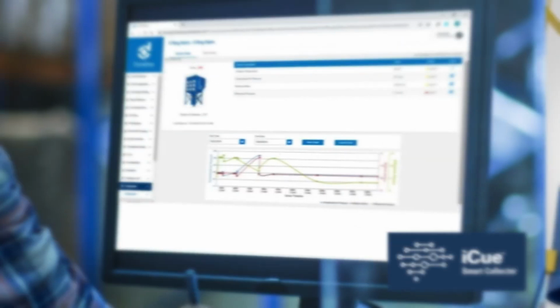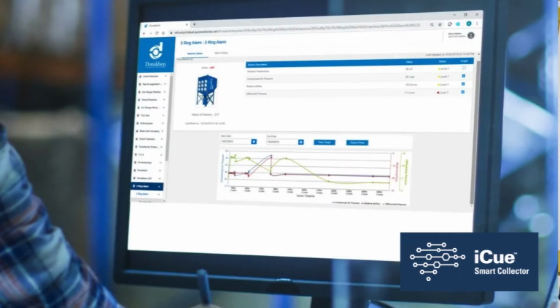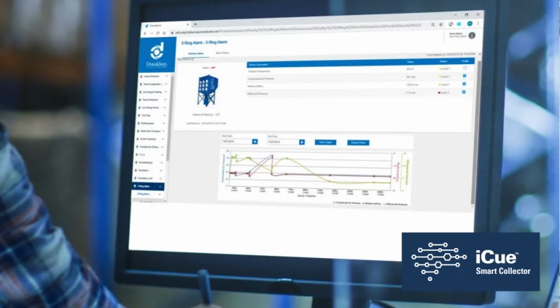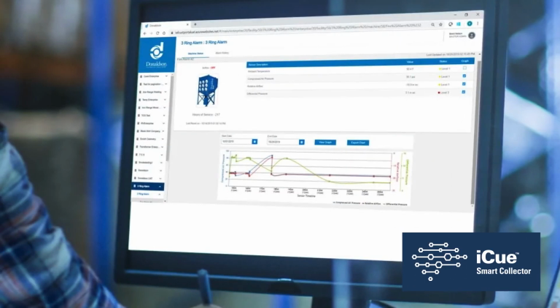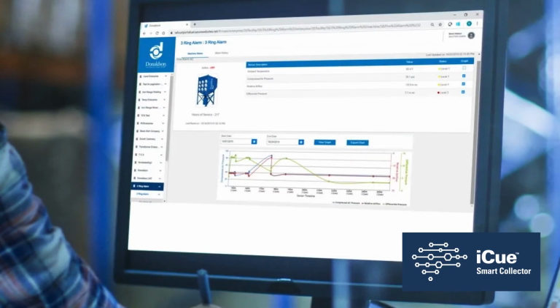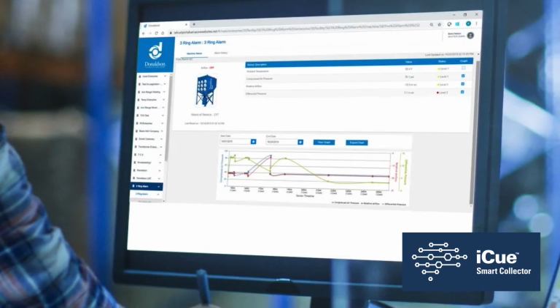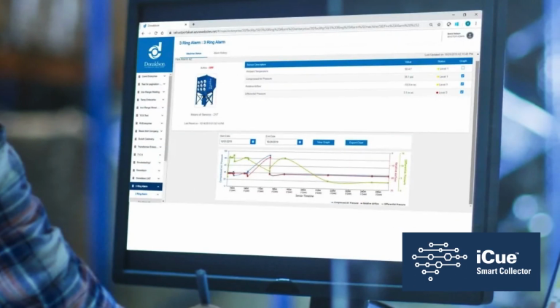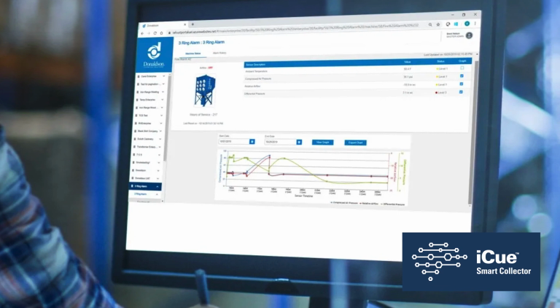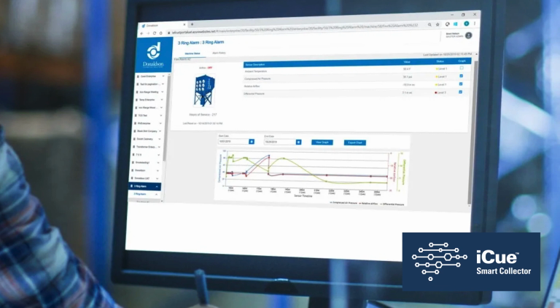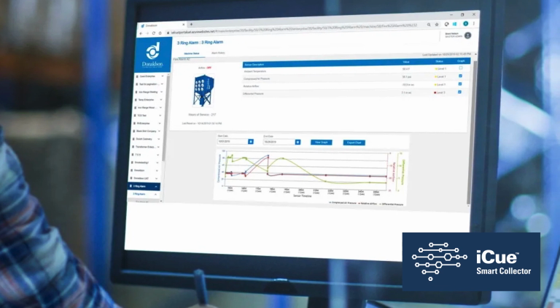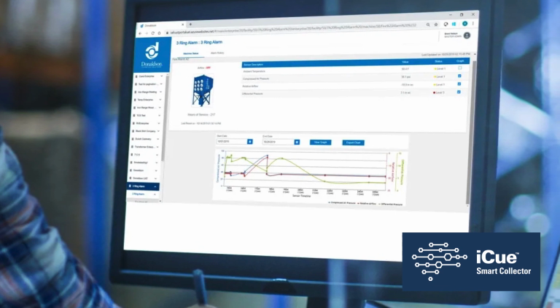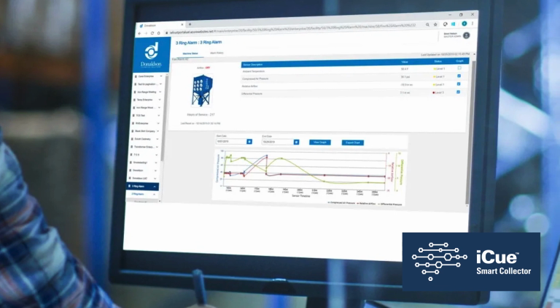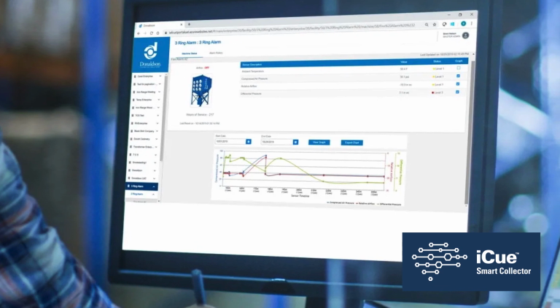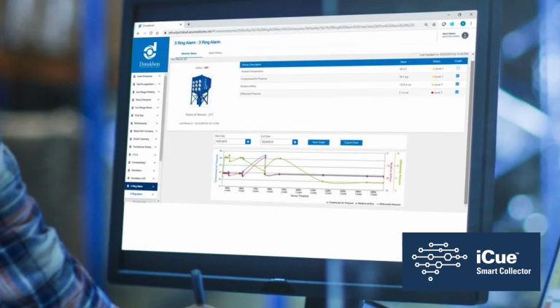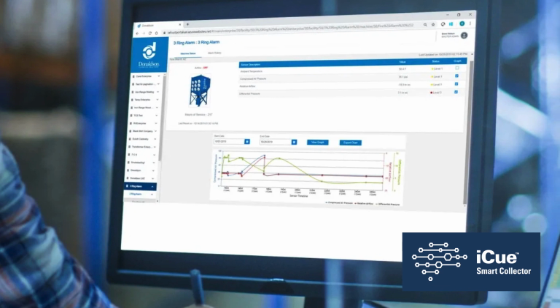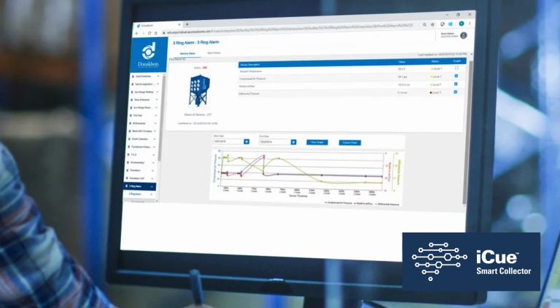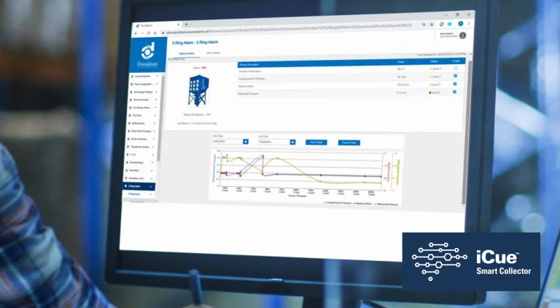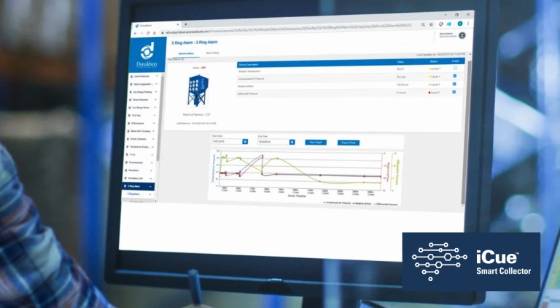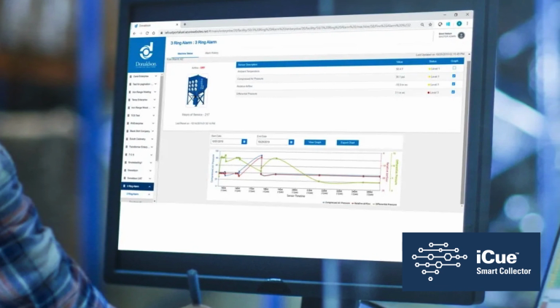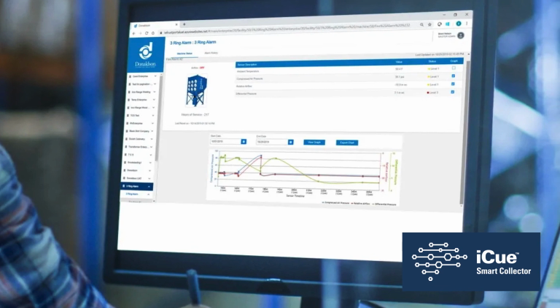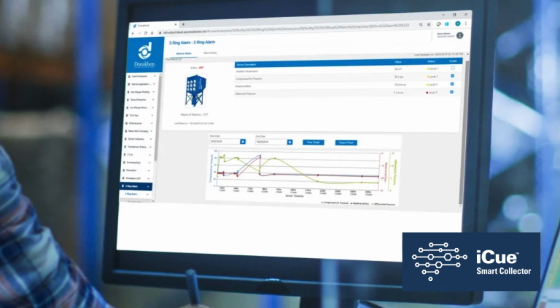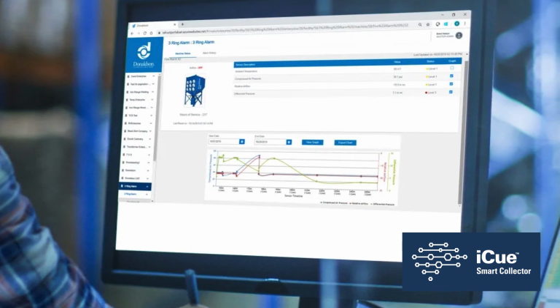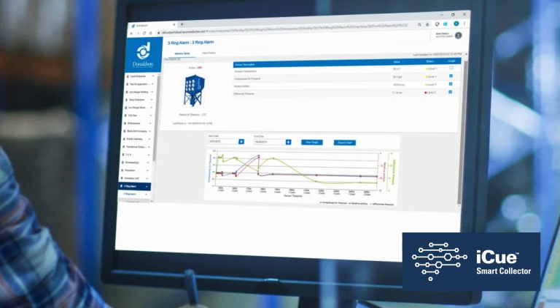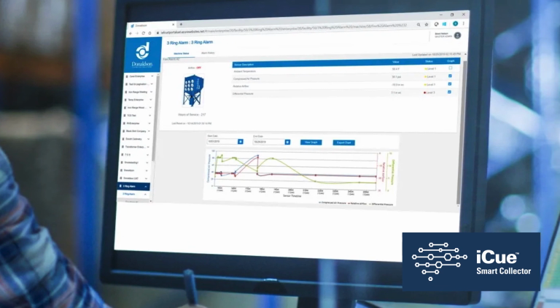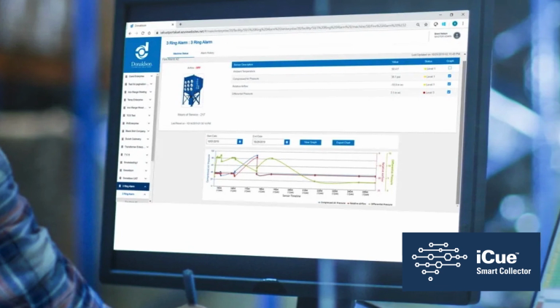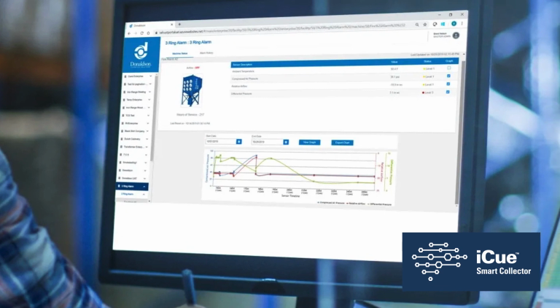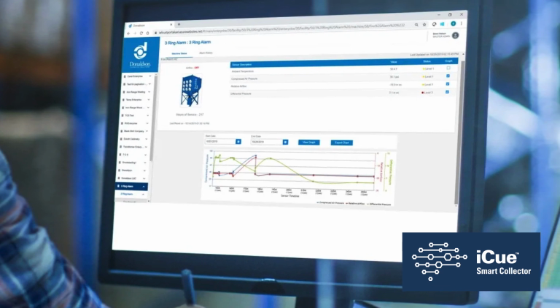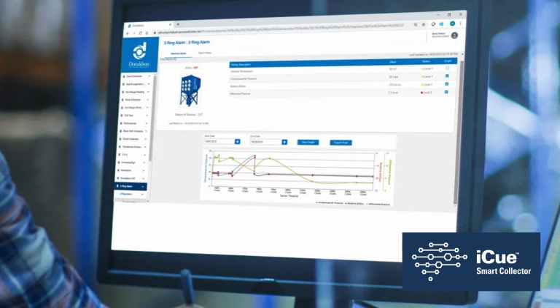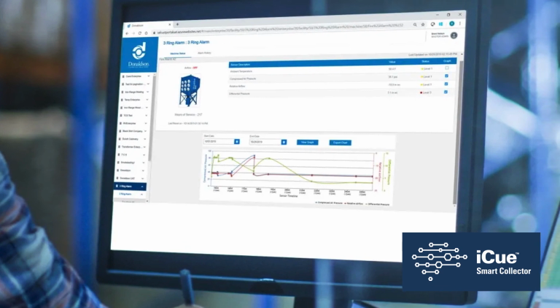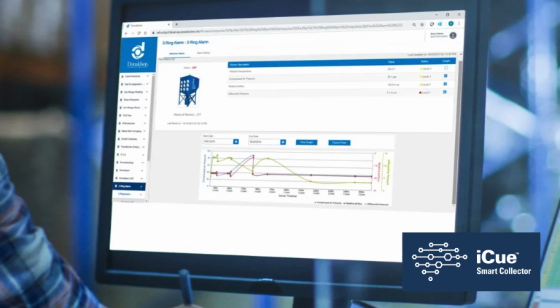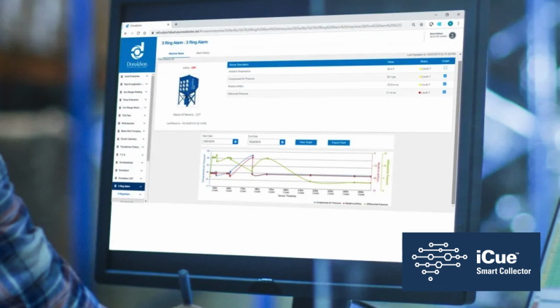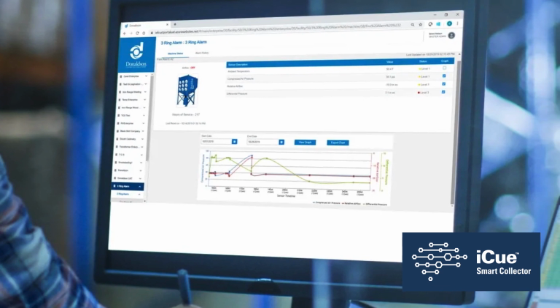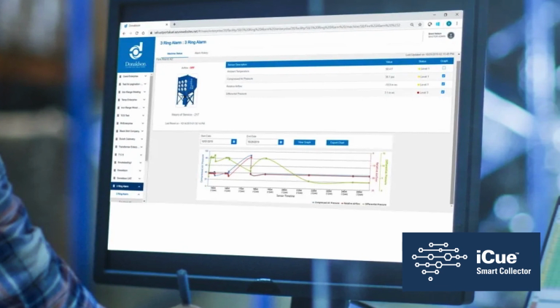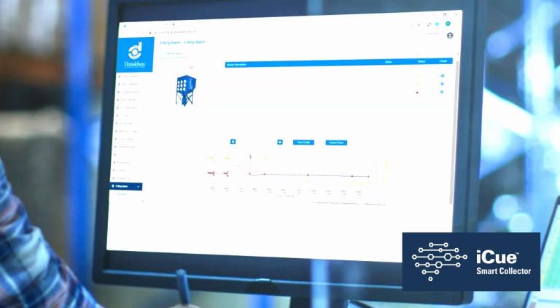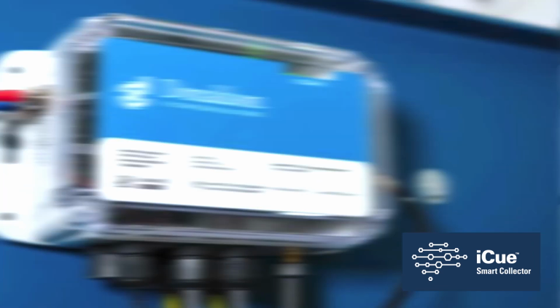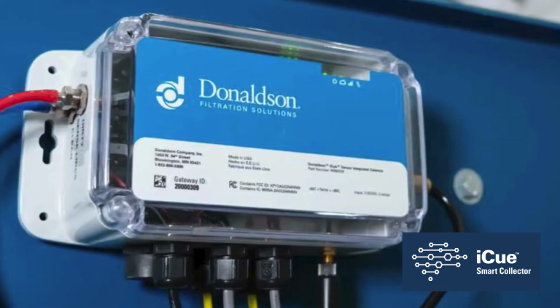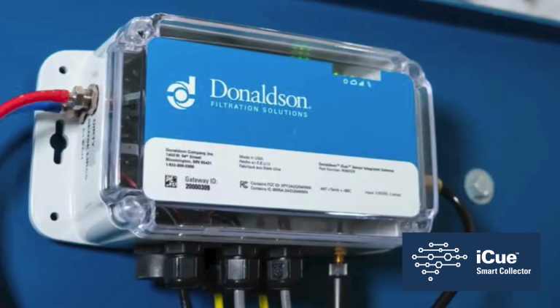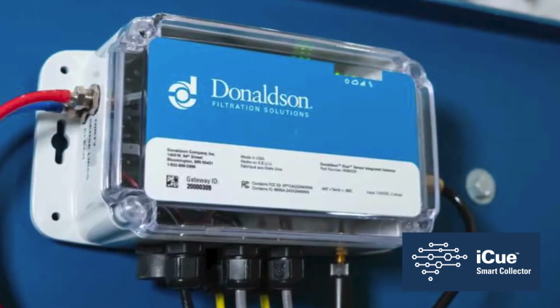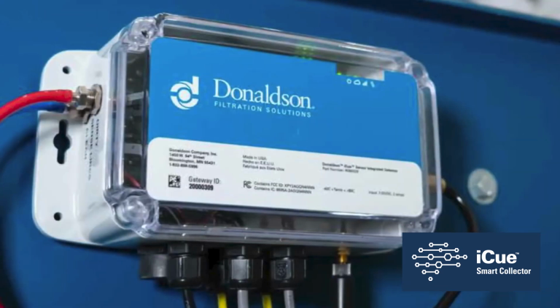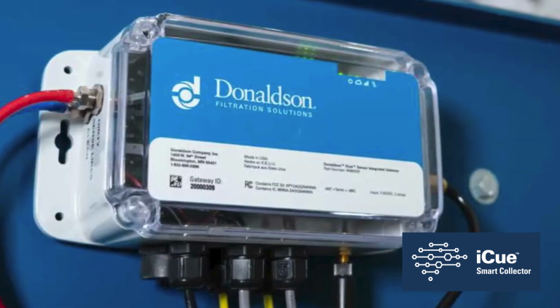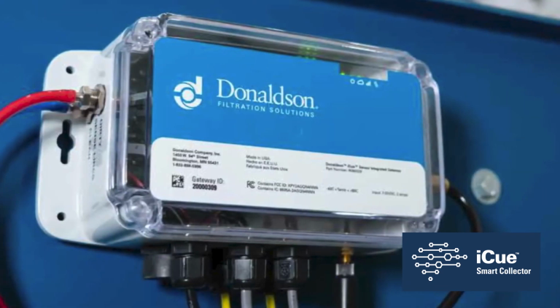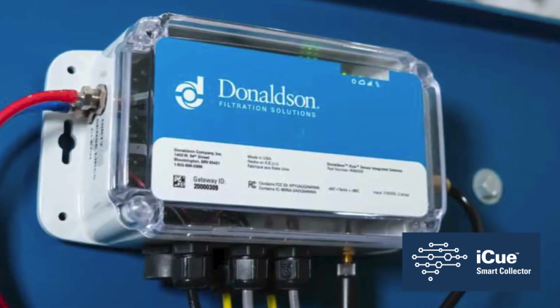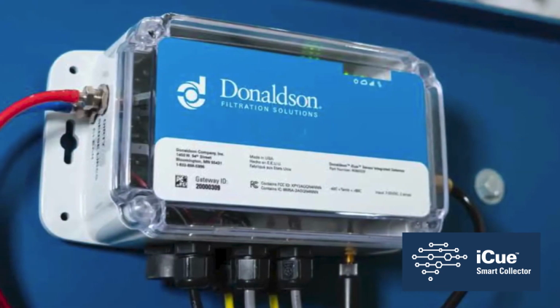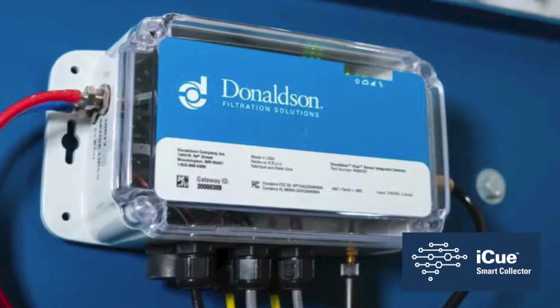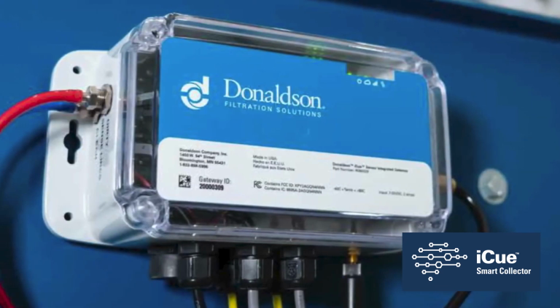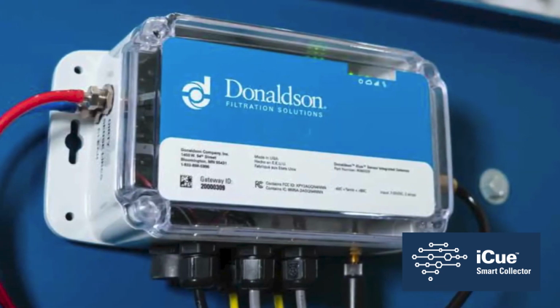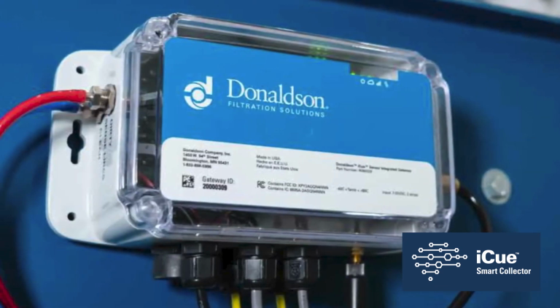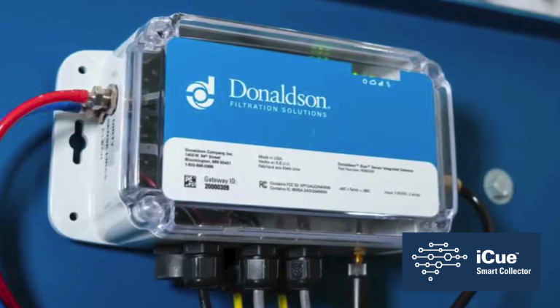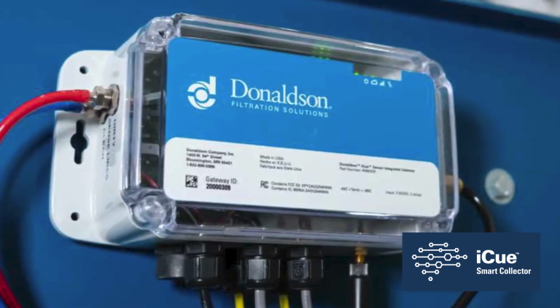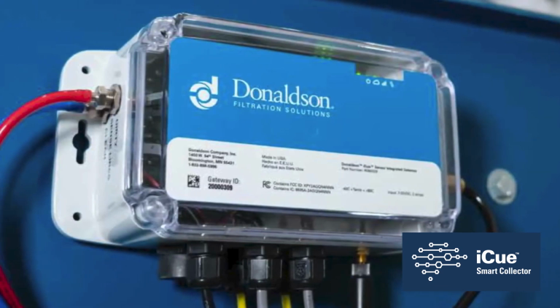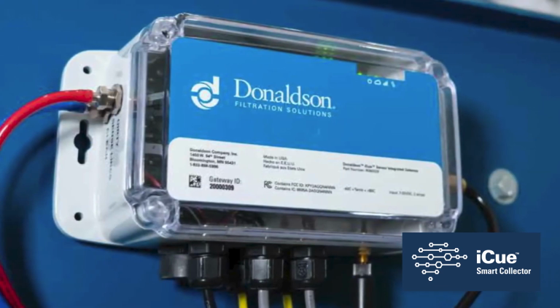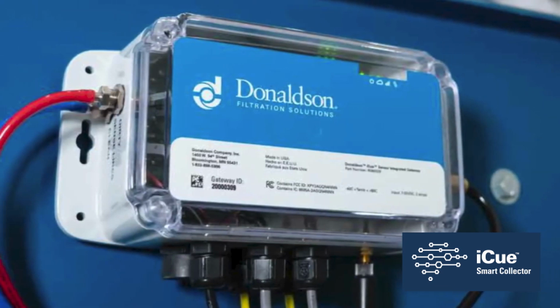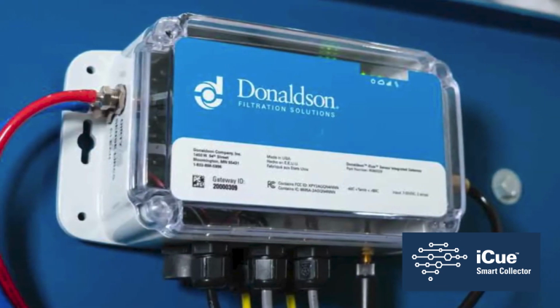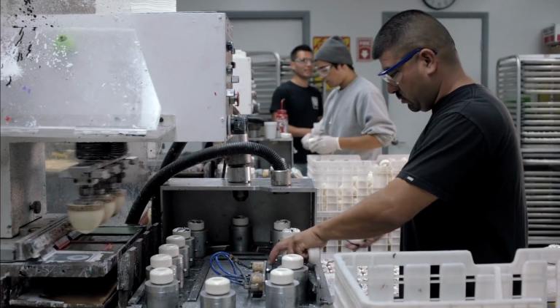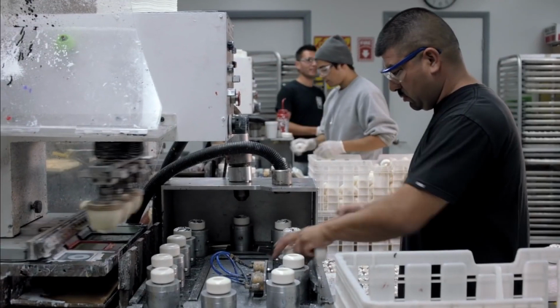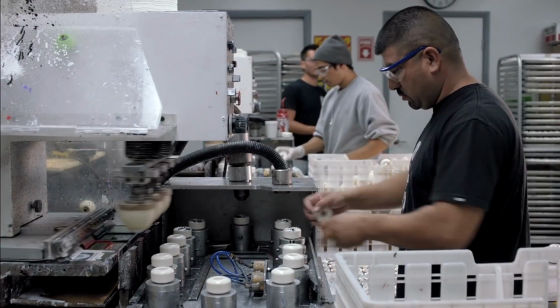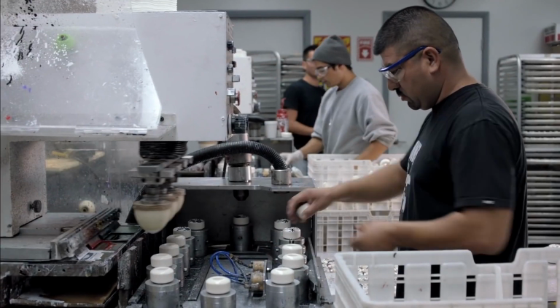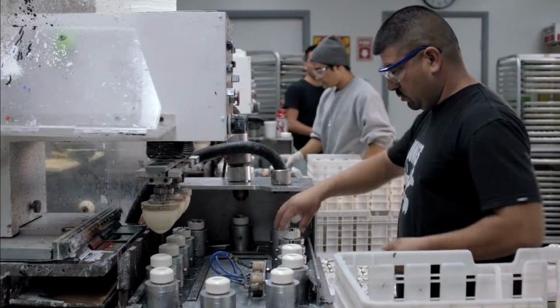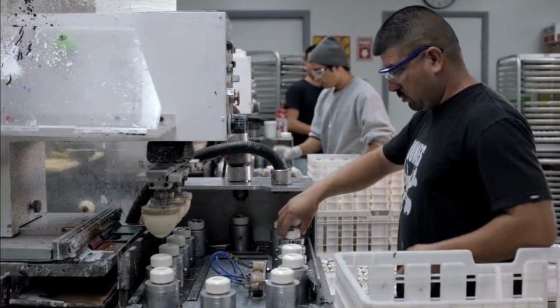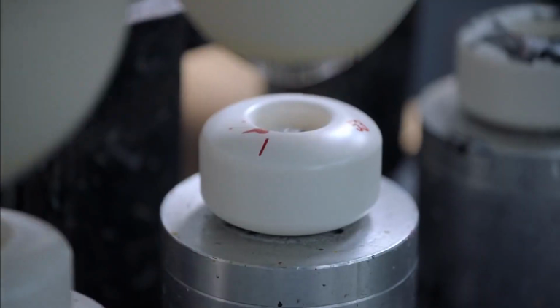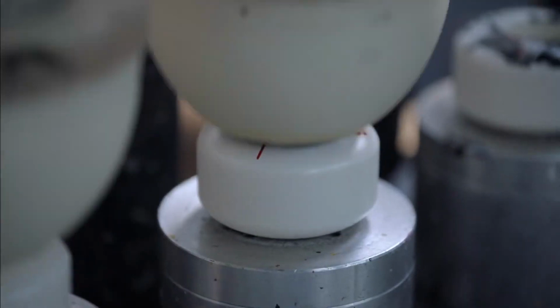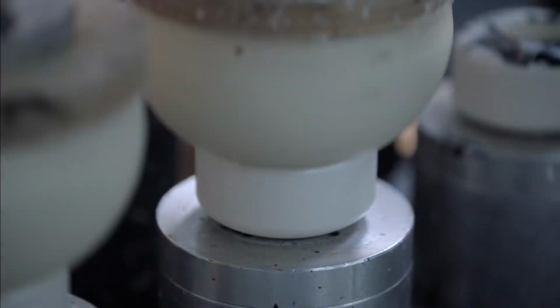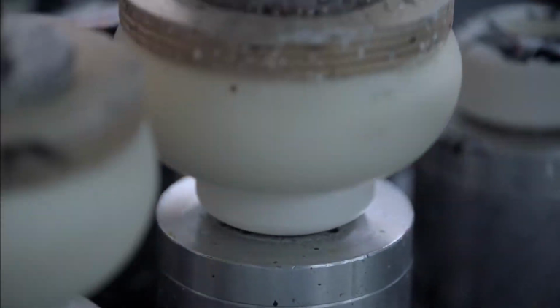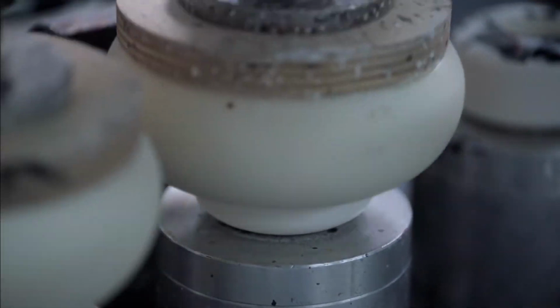And the IQ Connected Filtration Service remotely monitors the system to make sure things keep running smoothly.